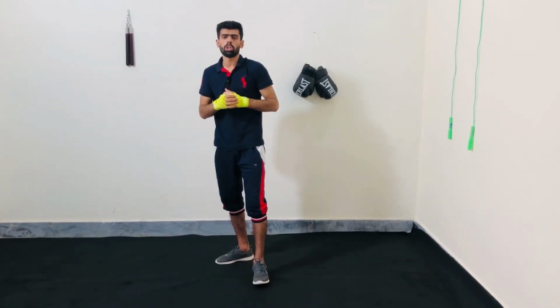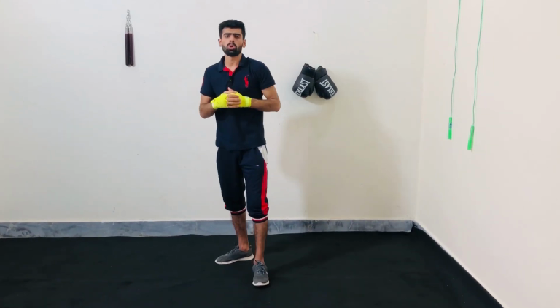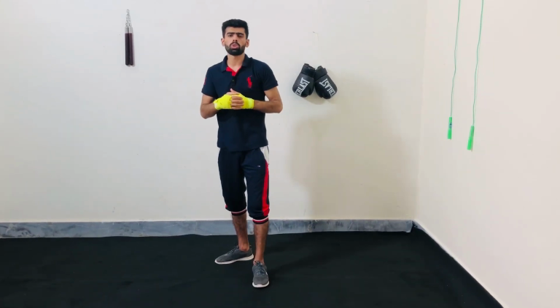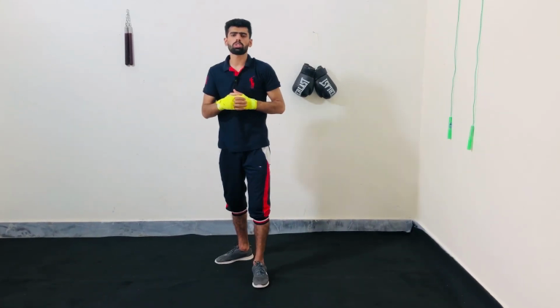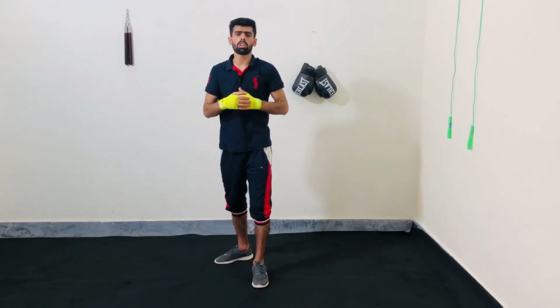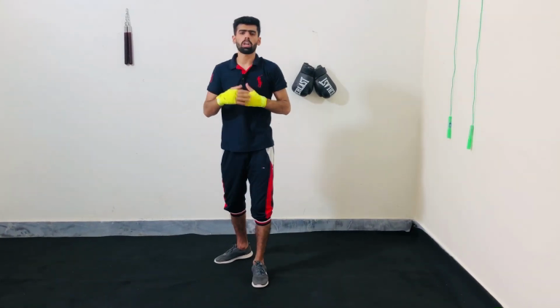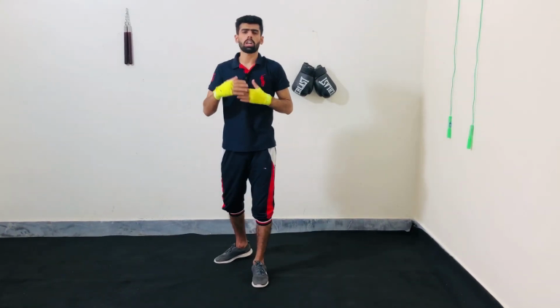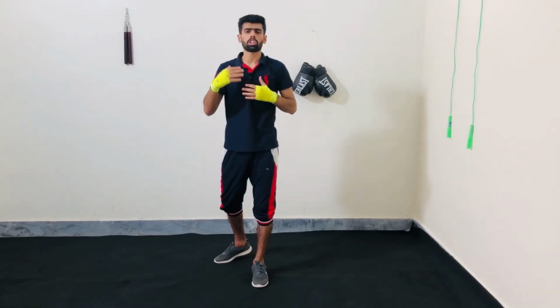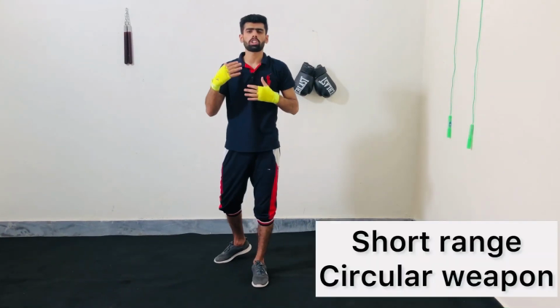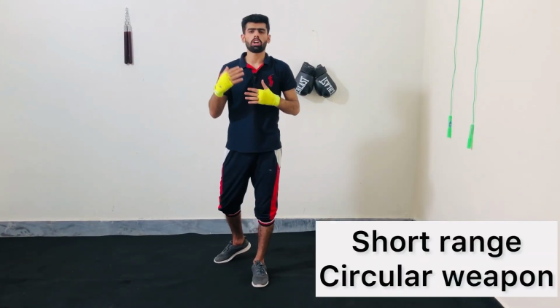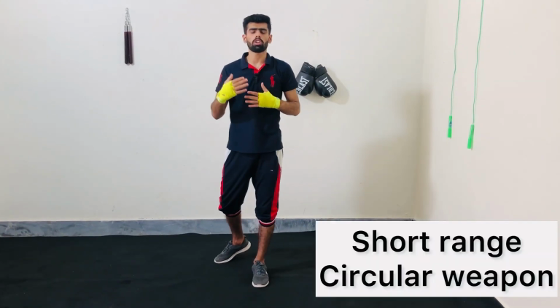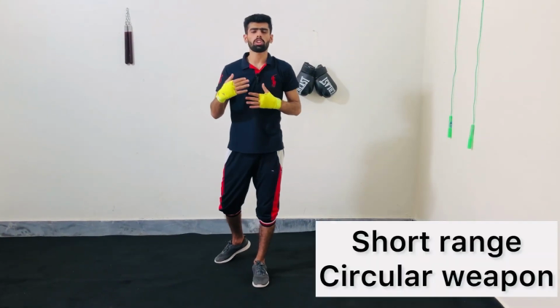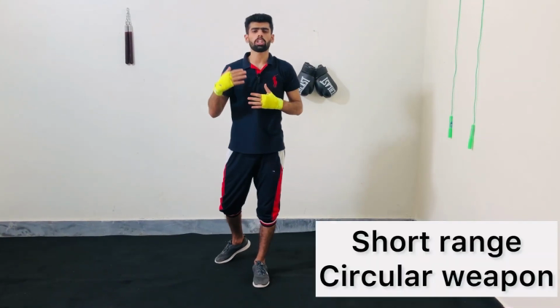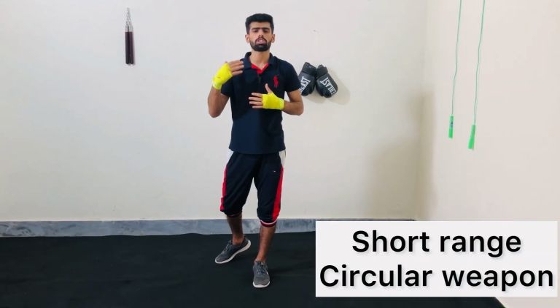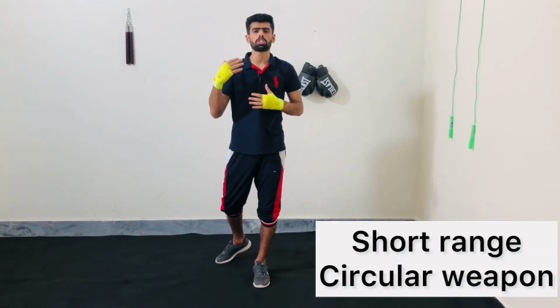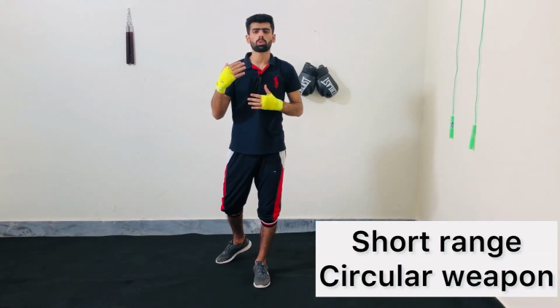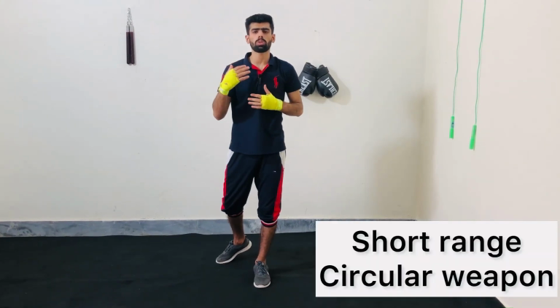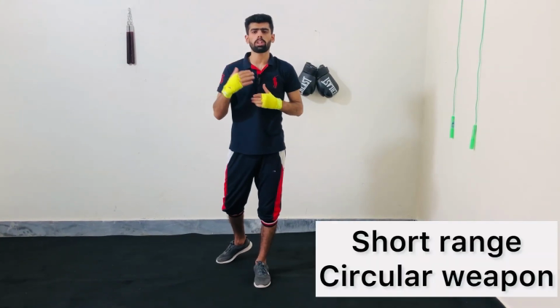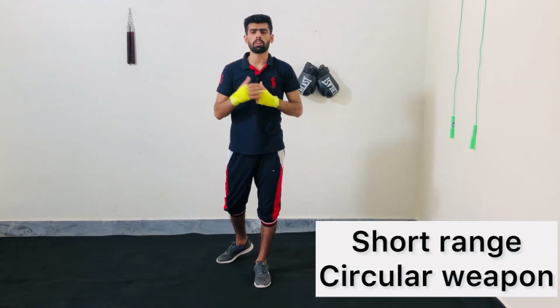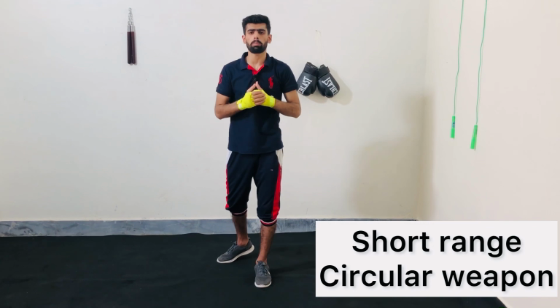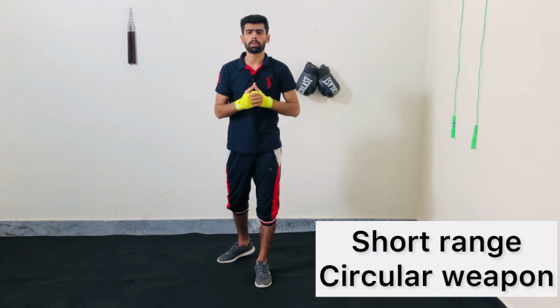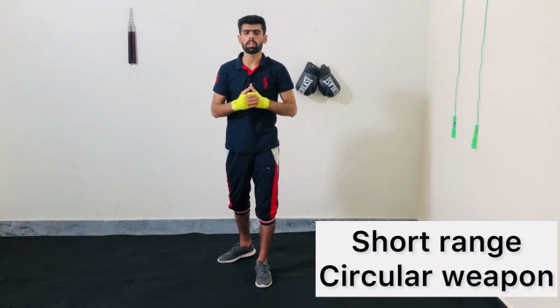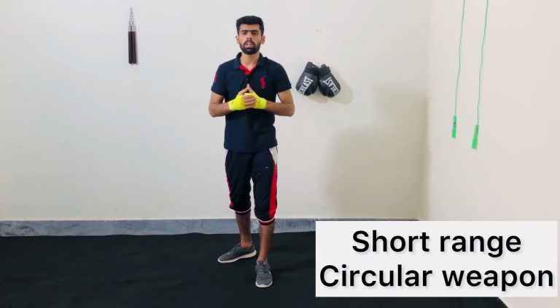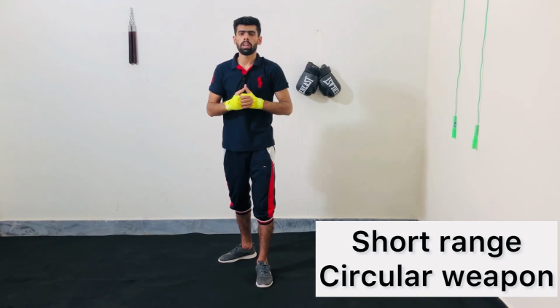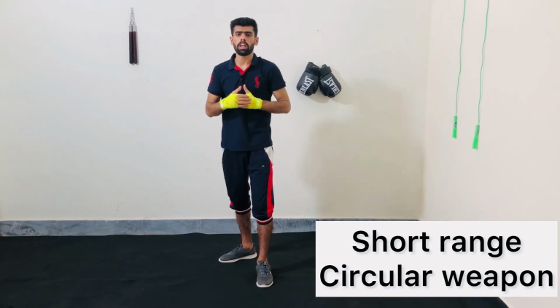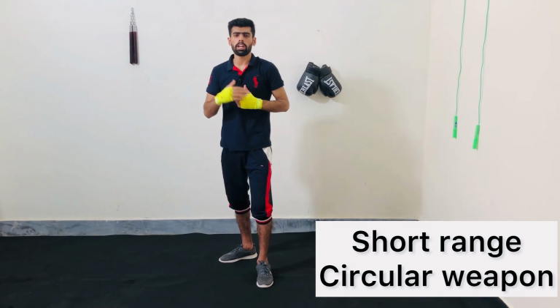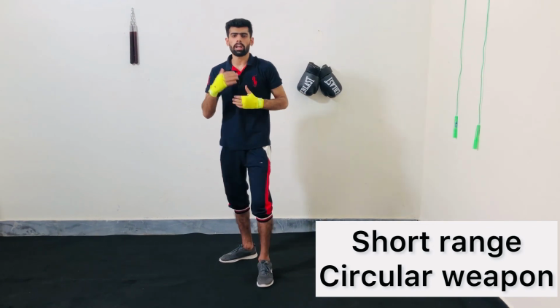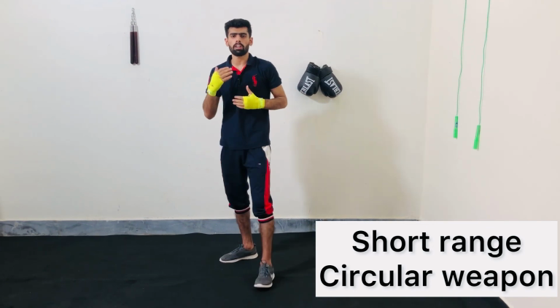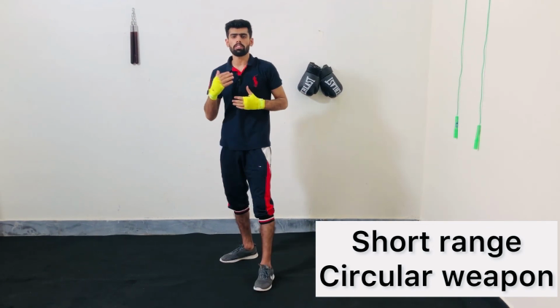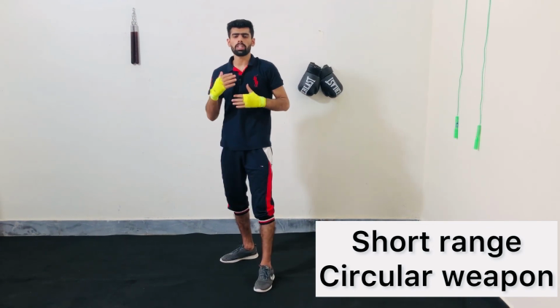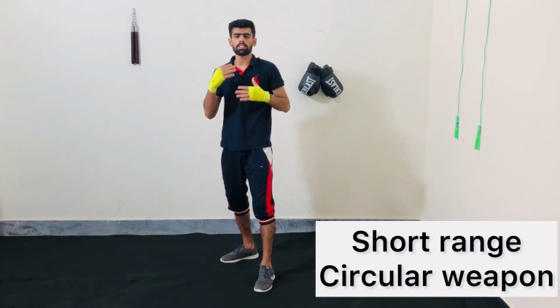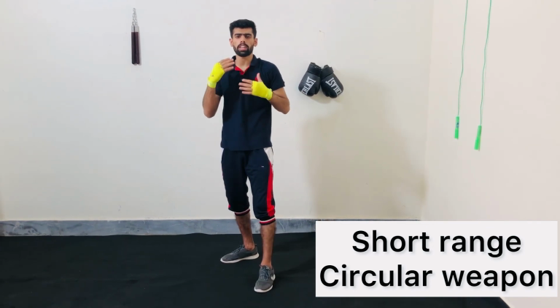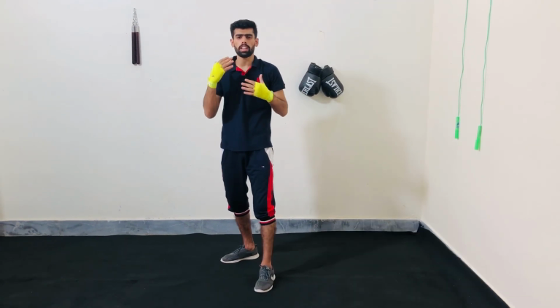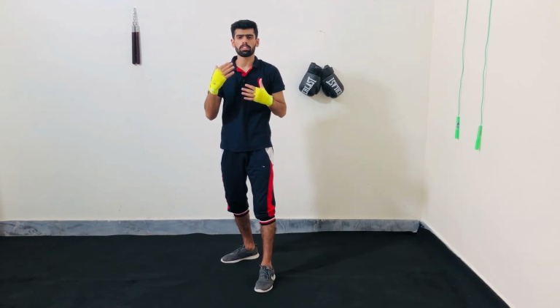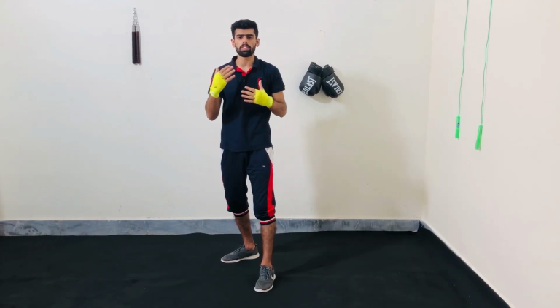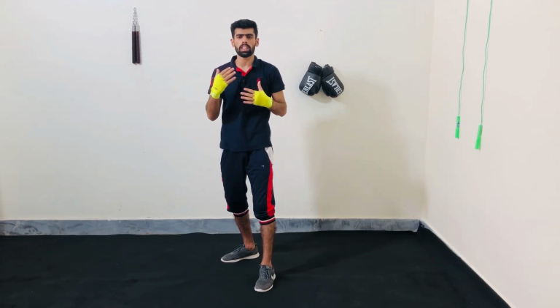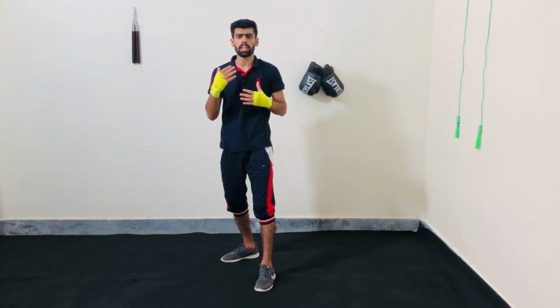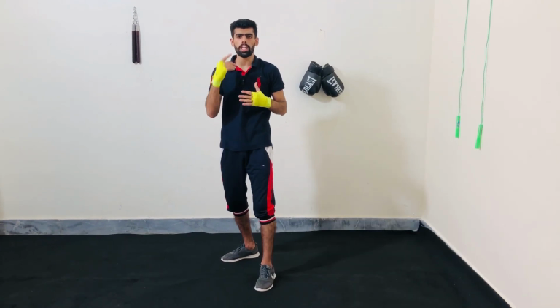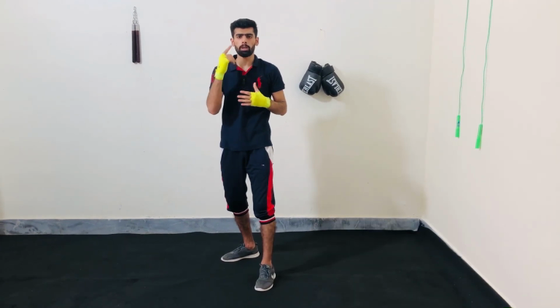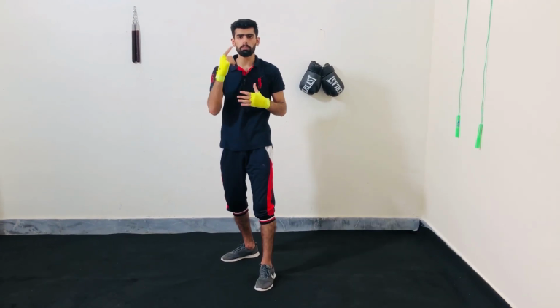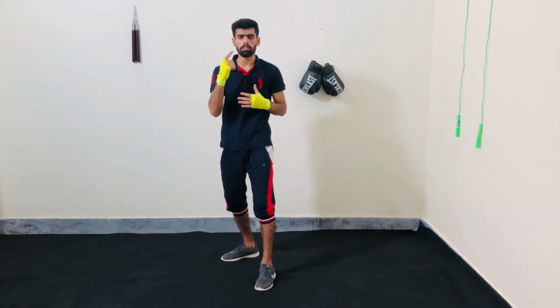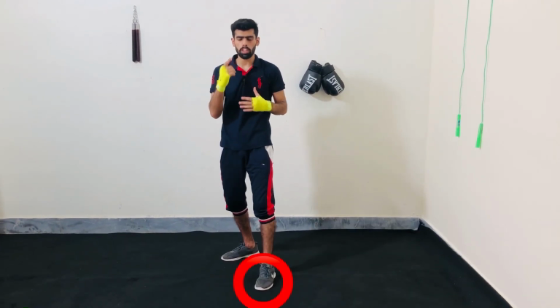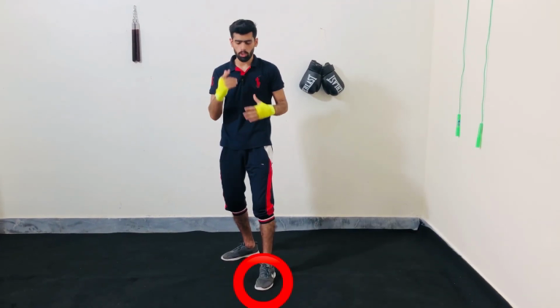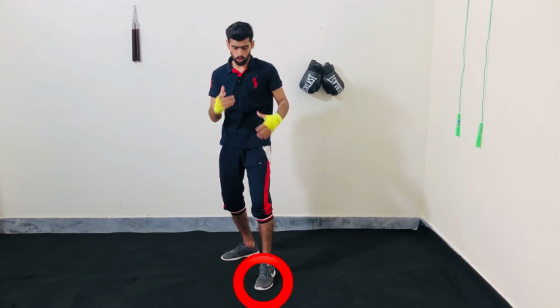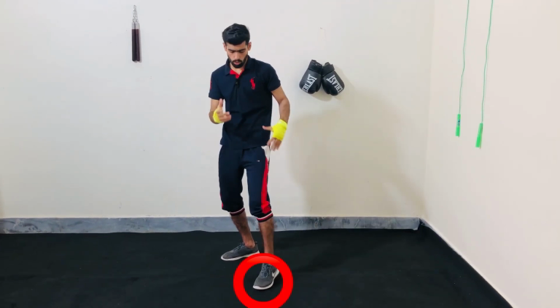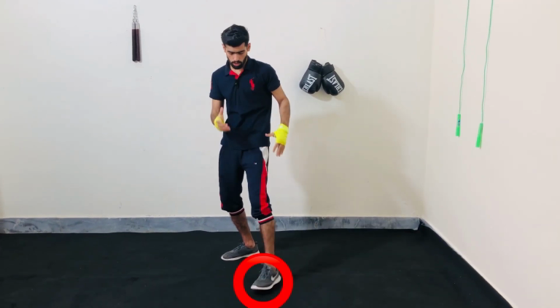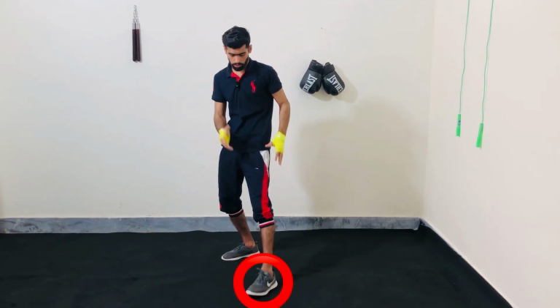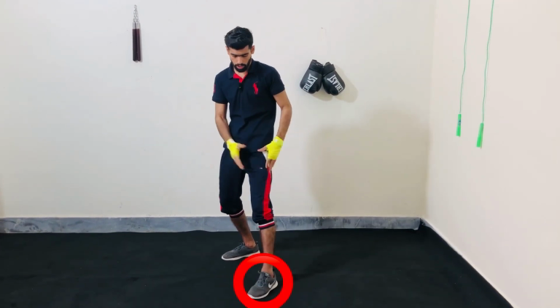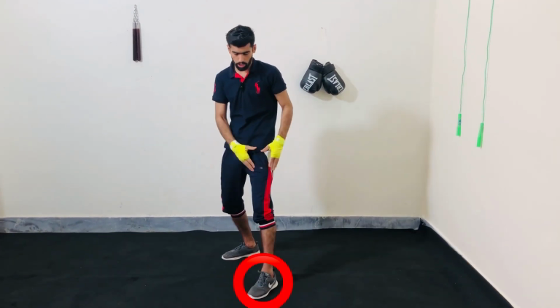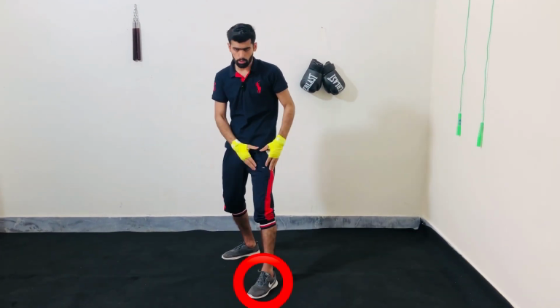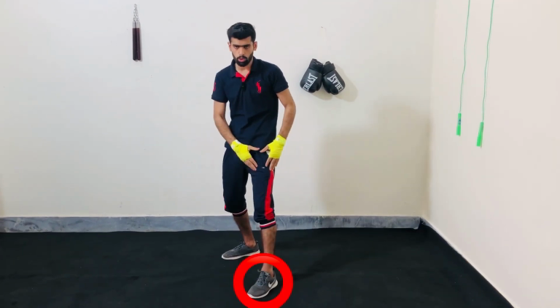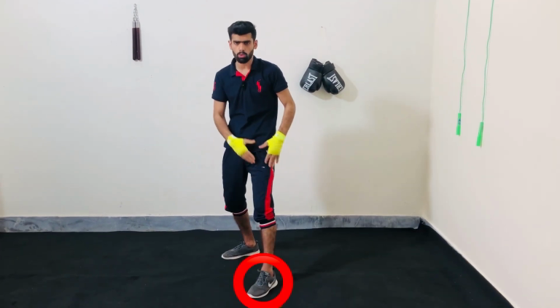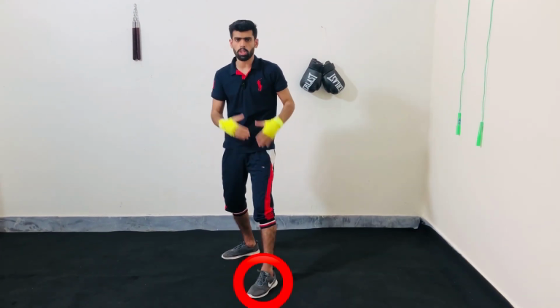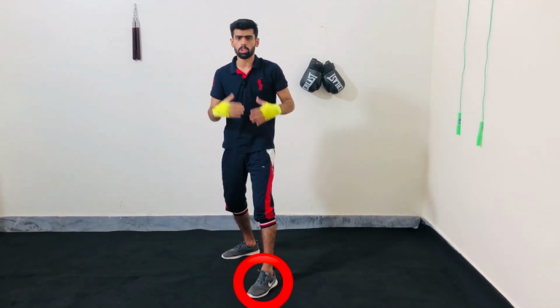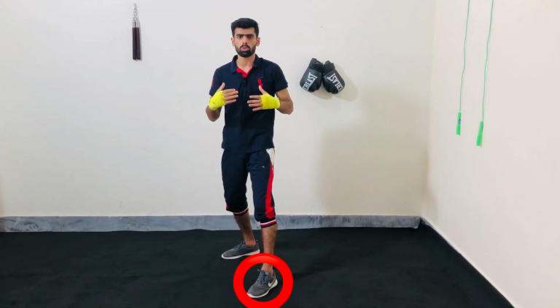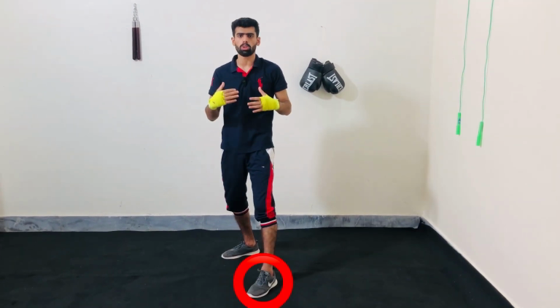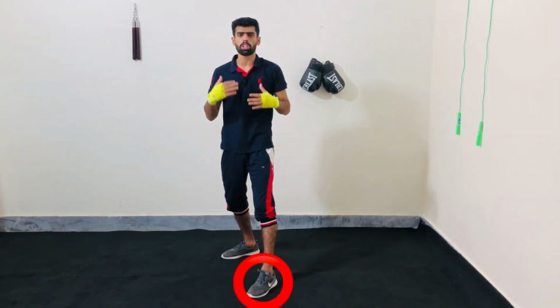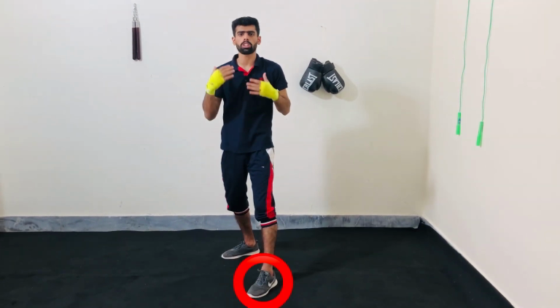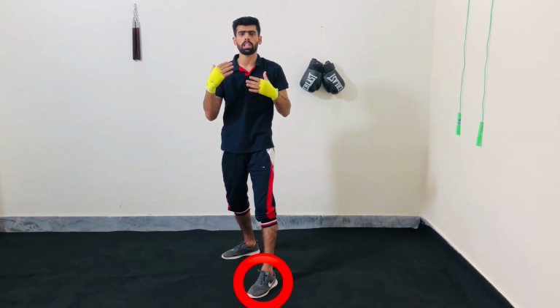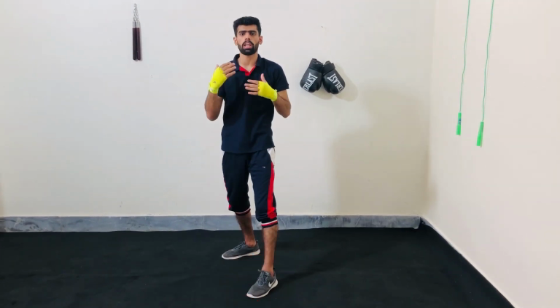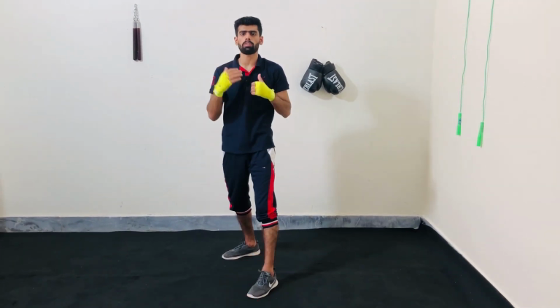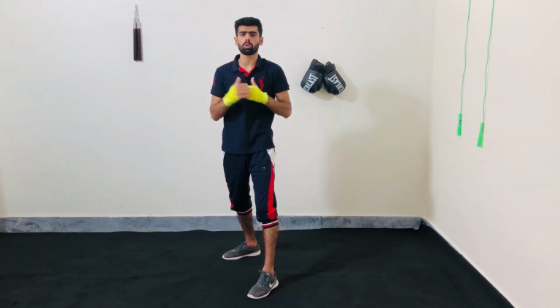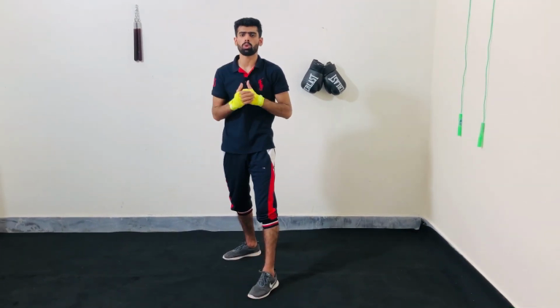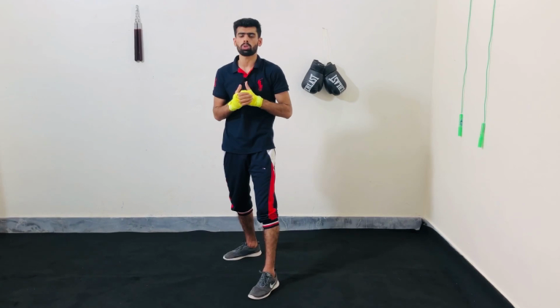Hooks are a short range circular weapon. Always exhale and pivot on your front foot while throwing the left hook.